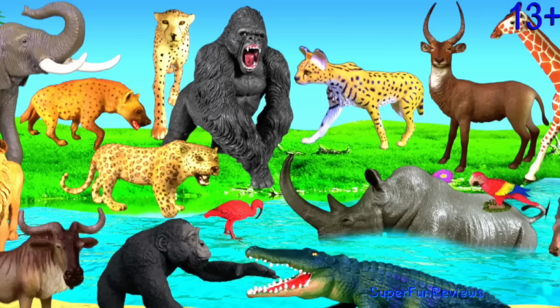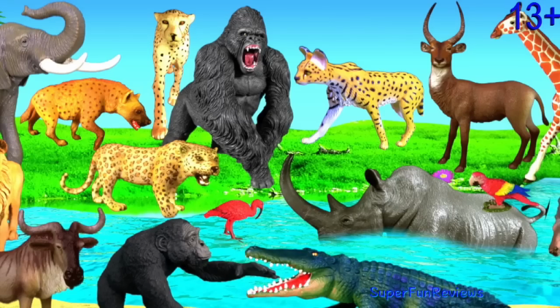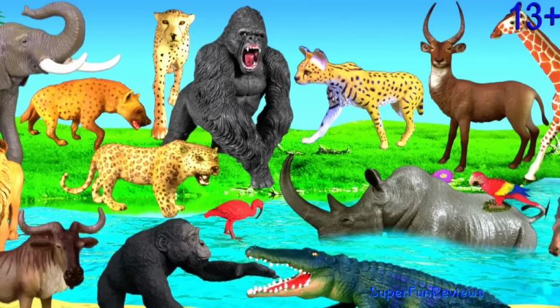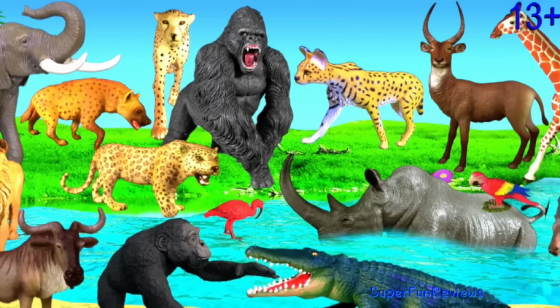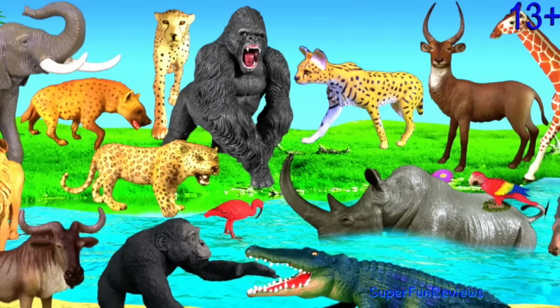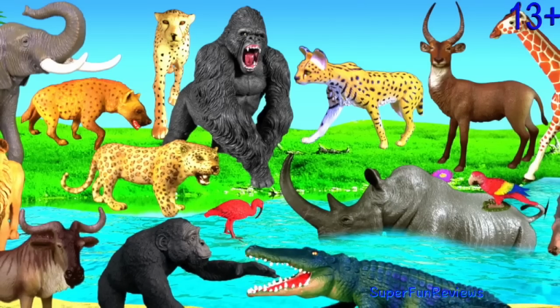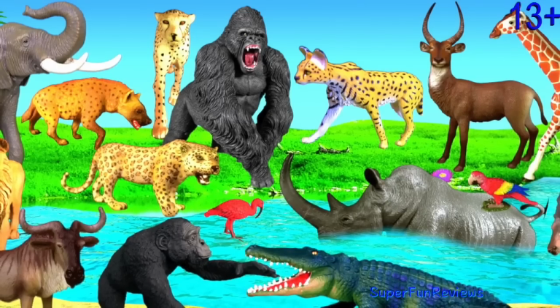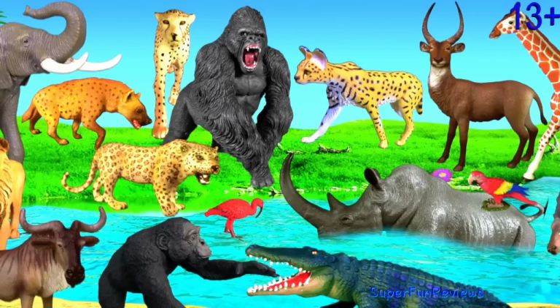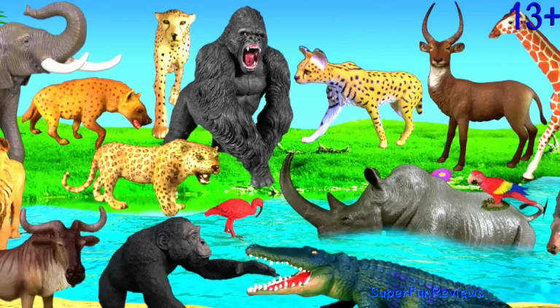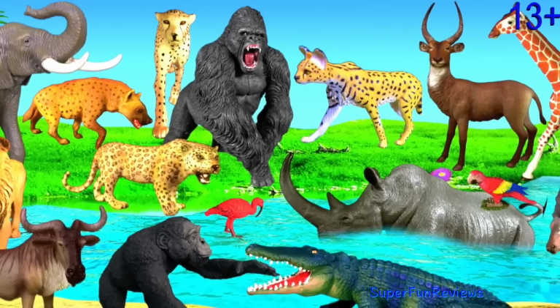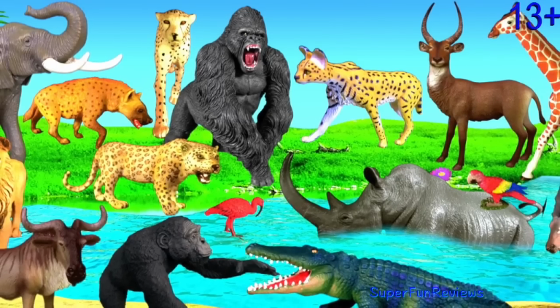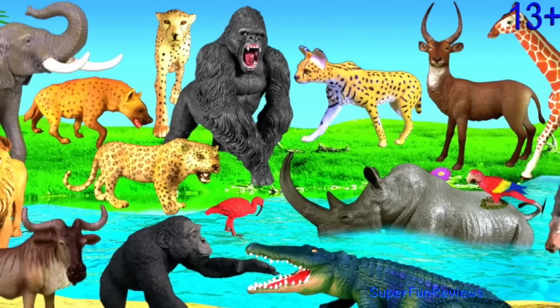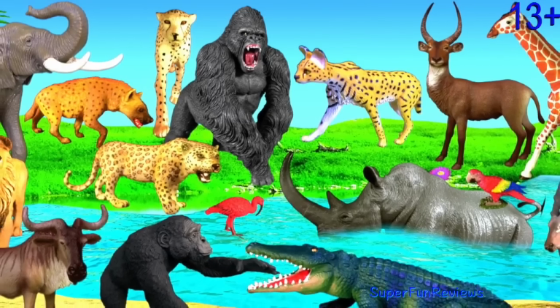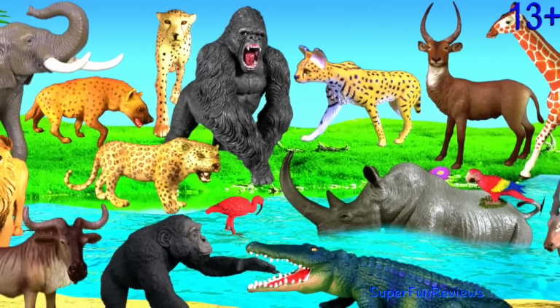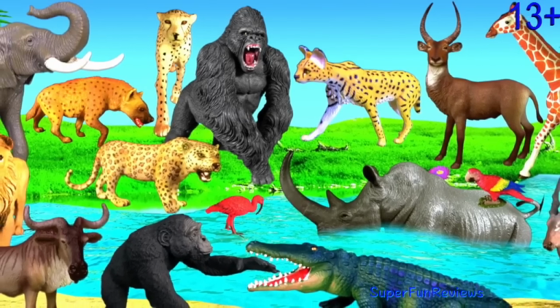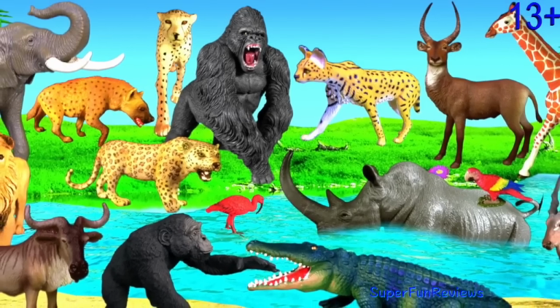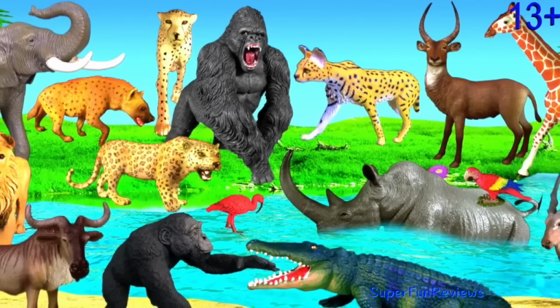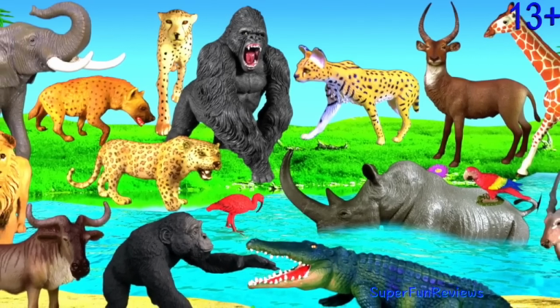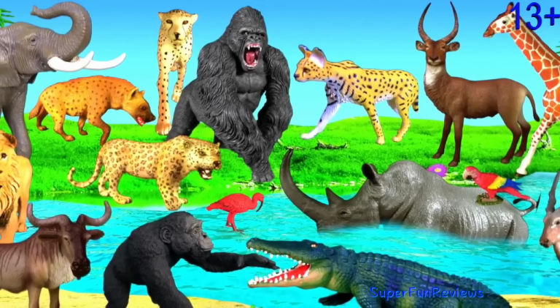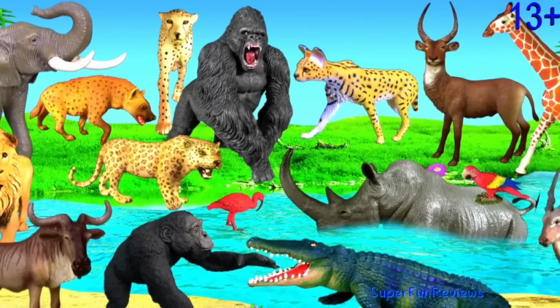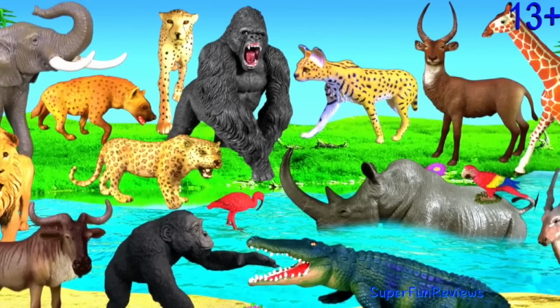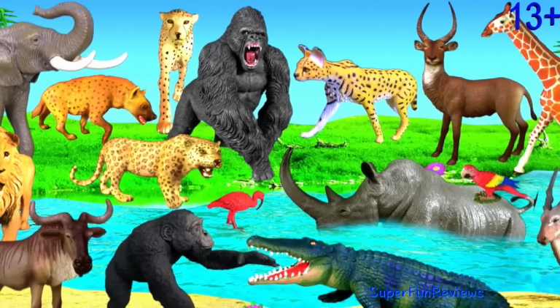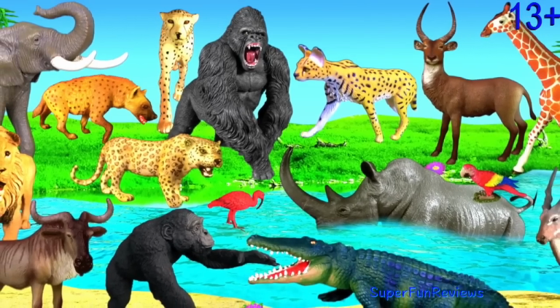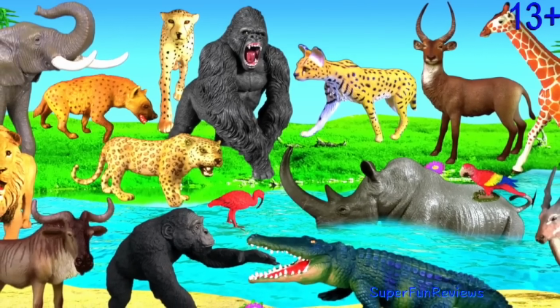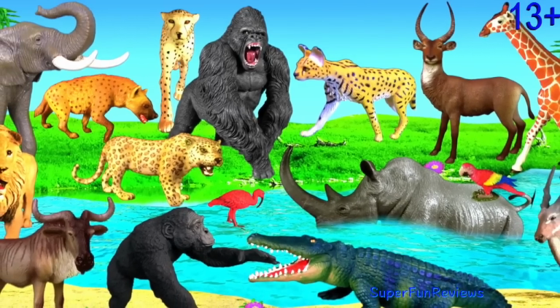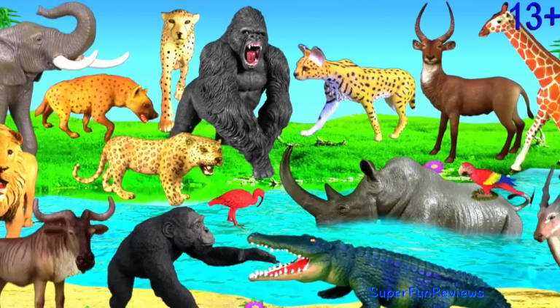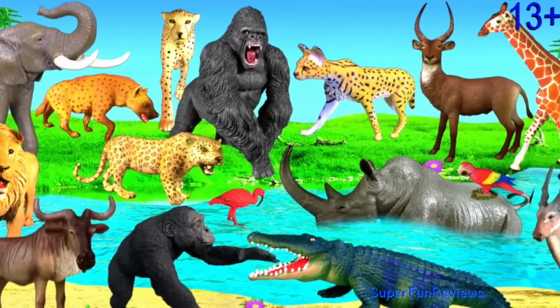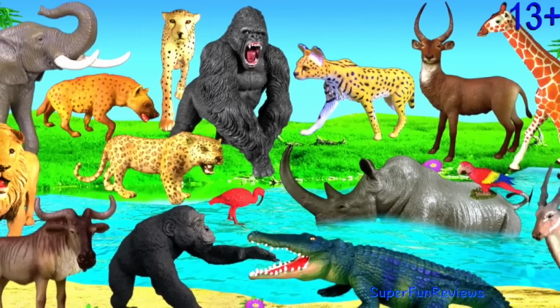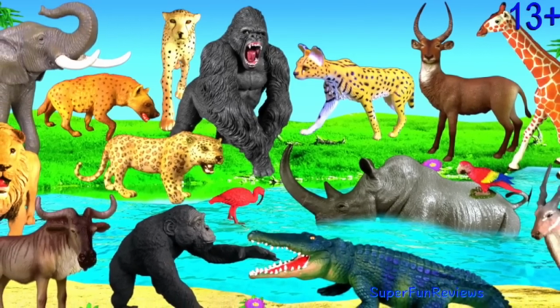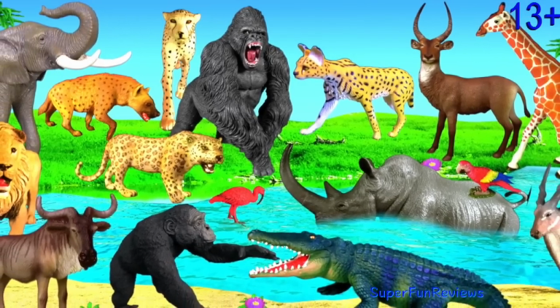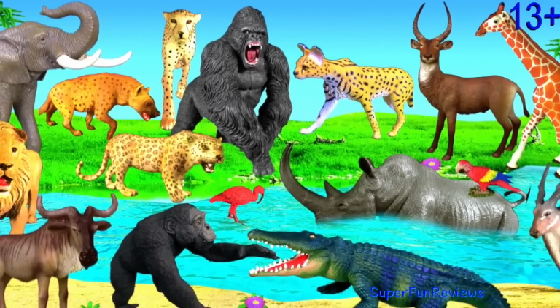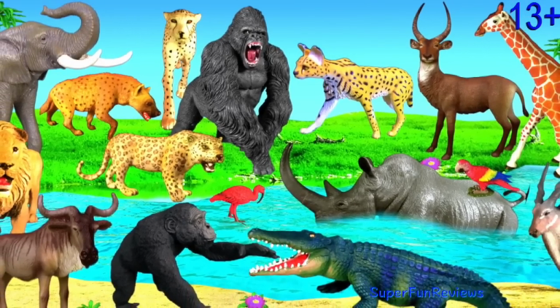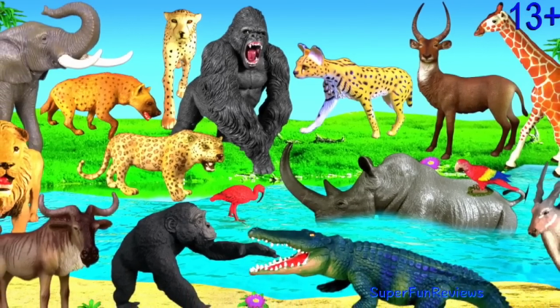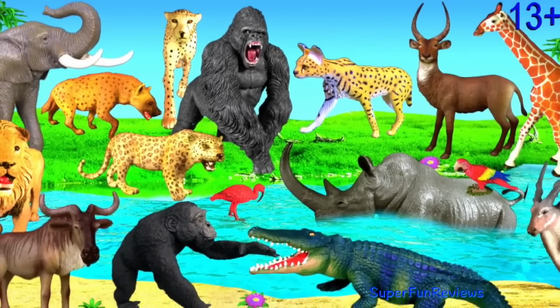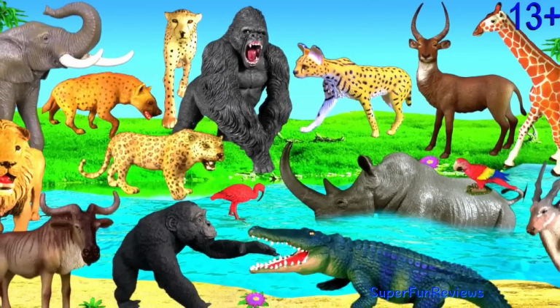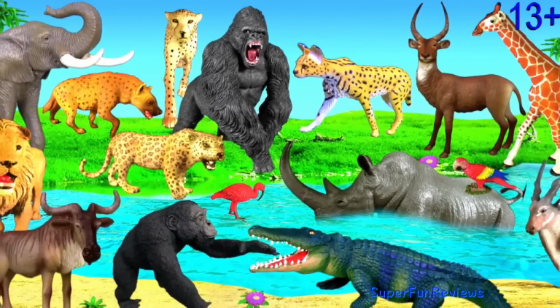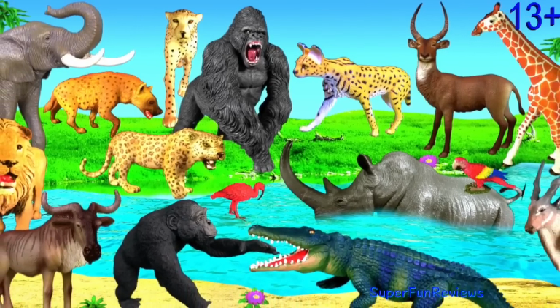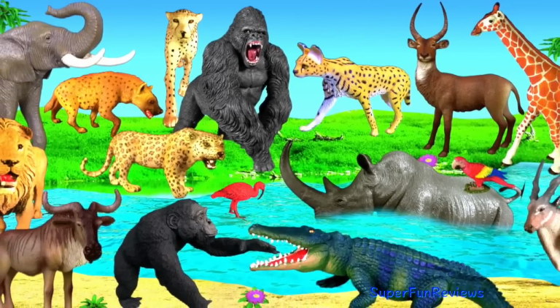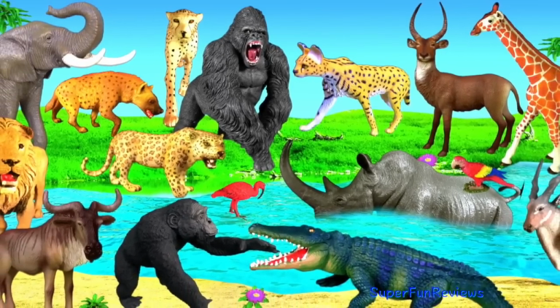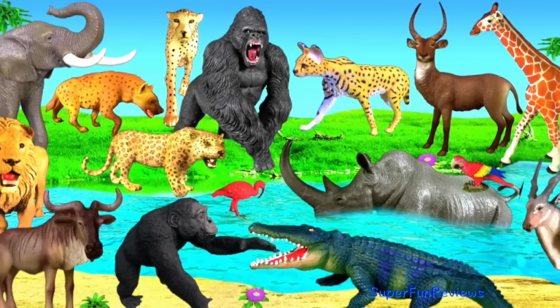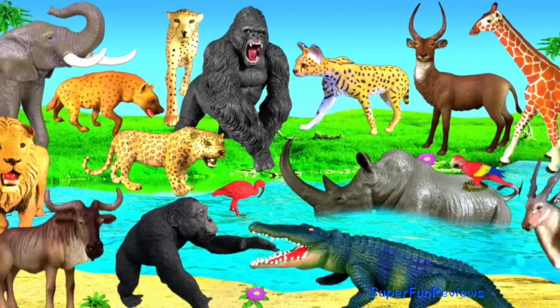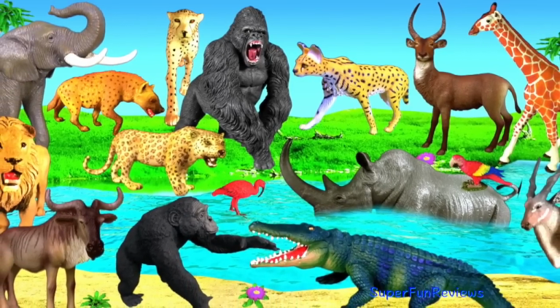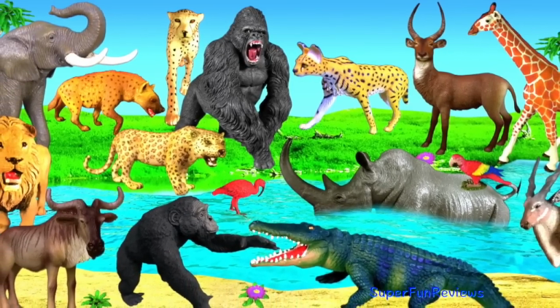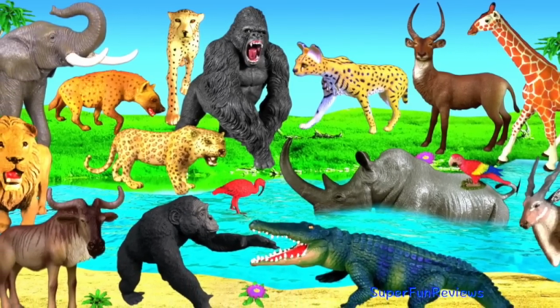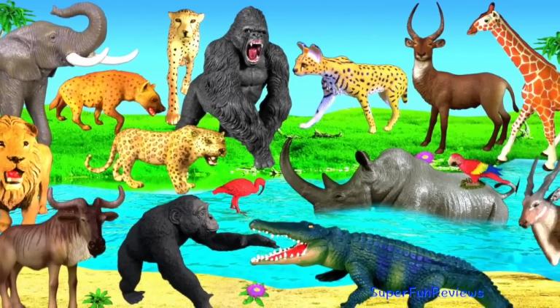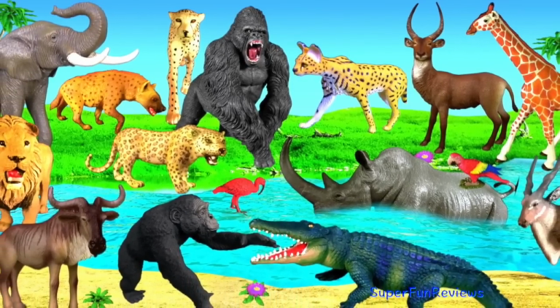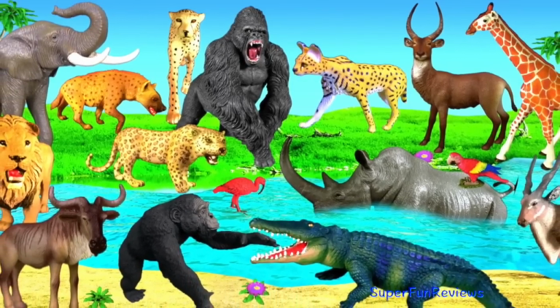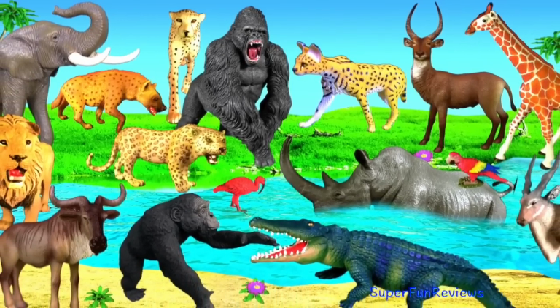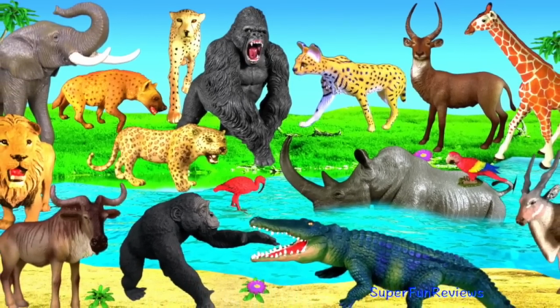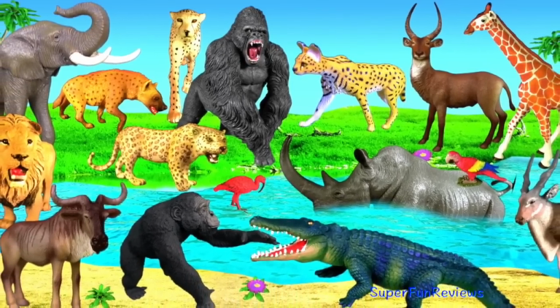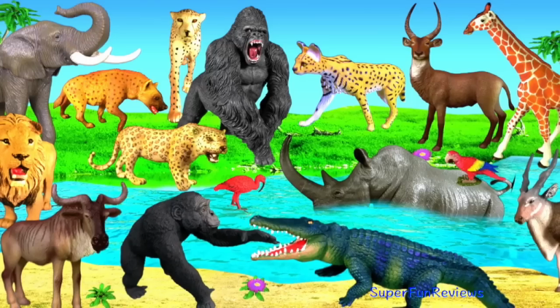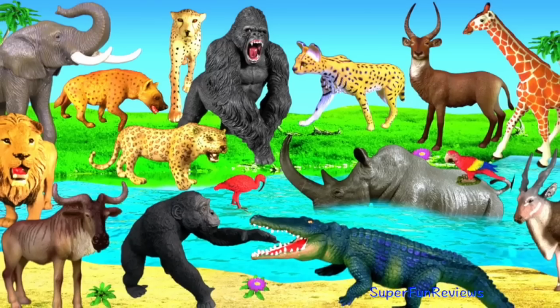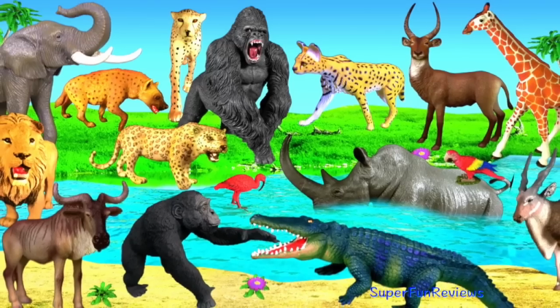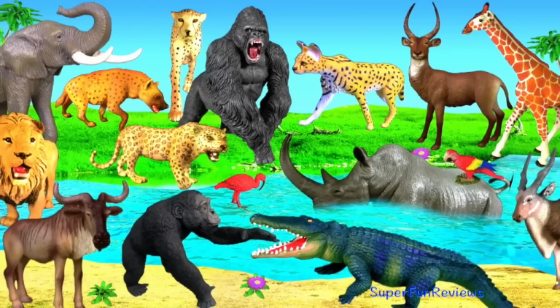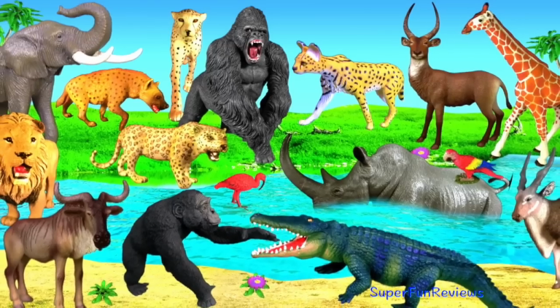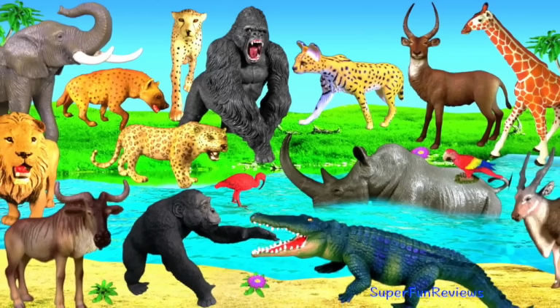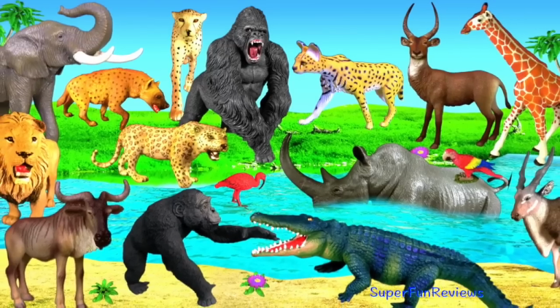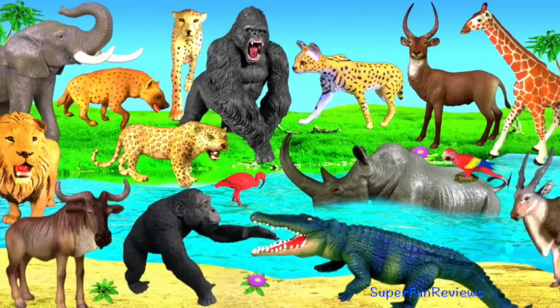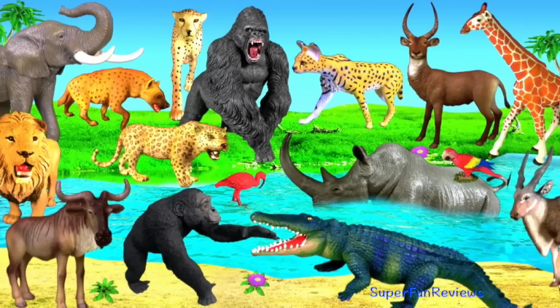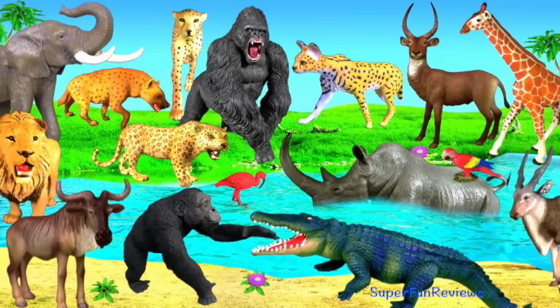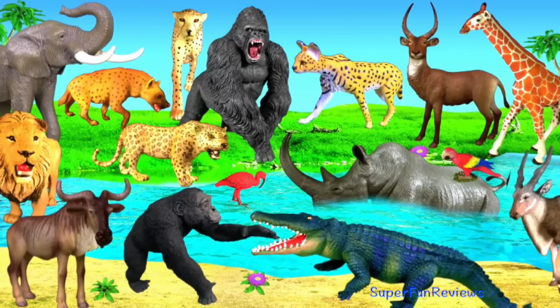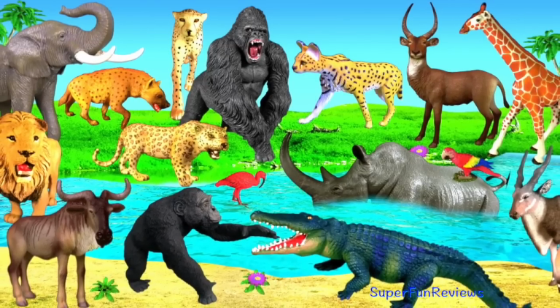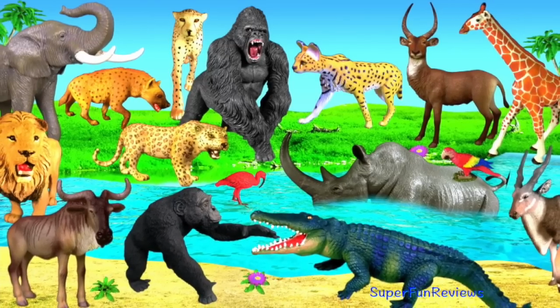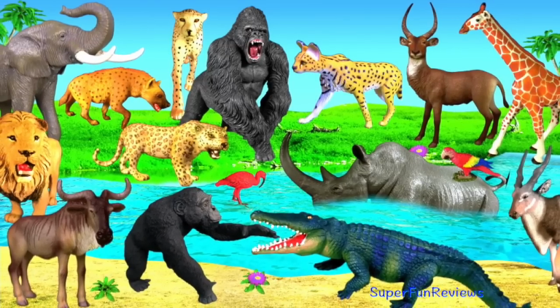Hey guys, it's Kerri. I'm looking at animals in Kenya today in Africa.